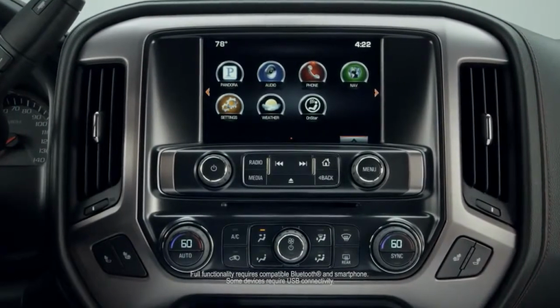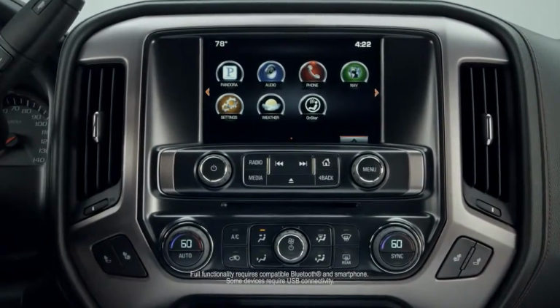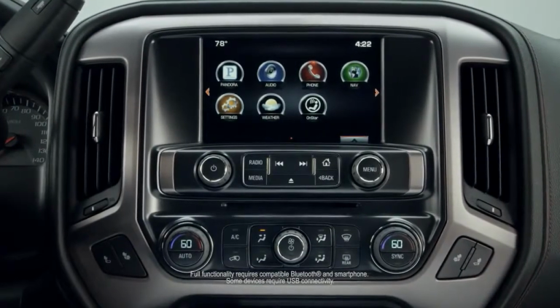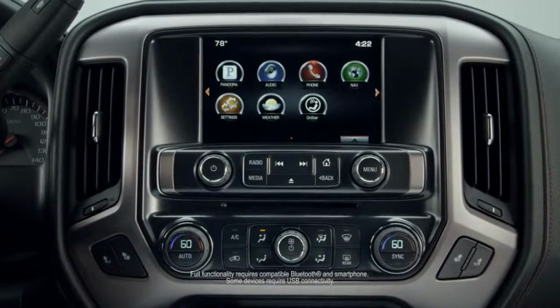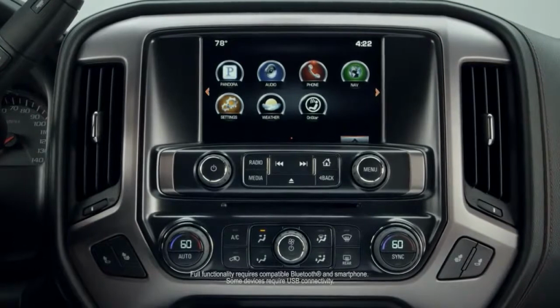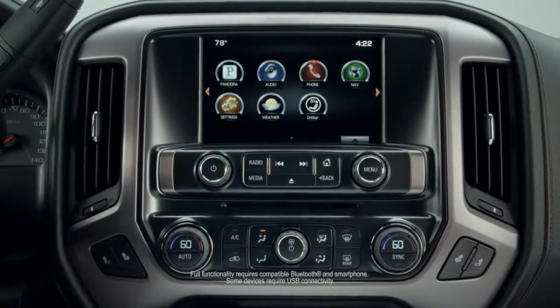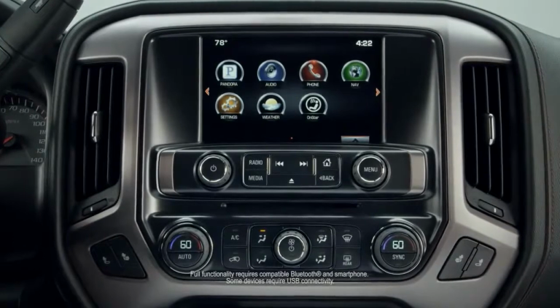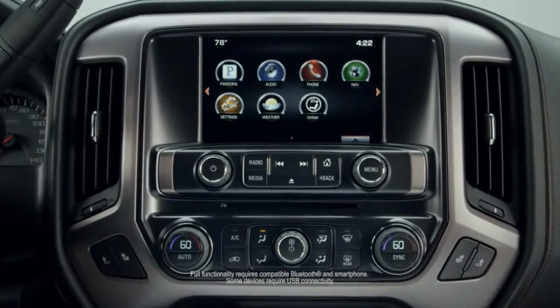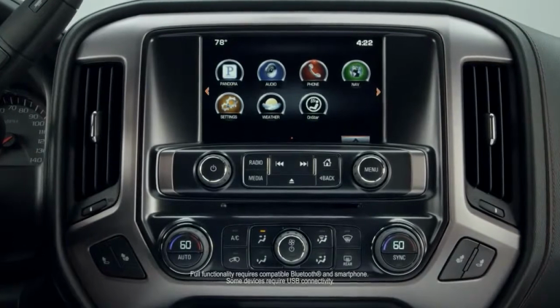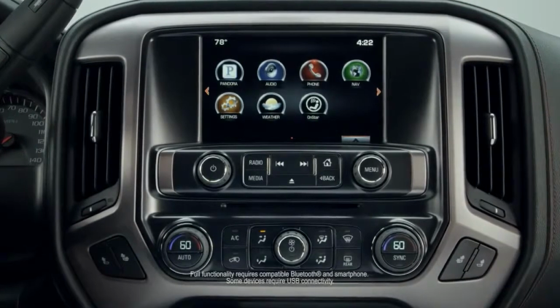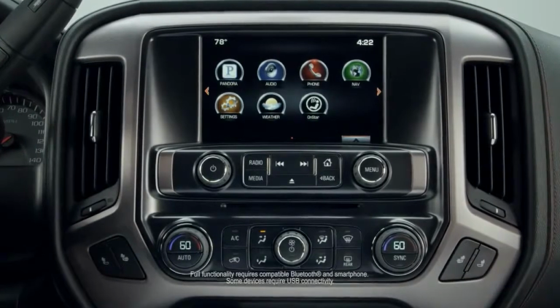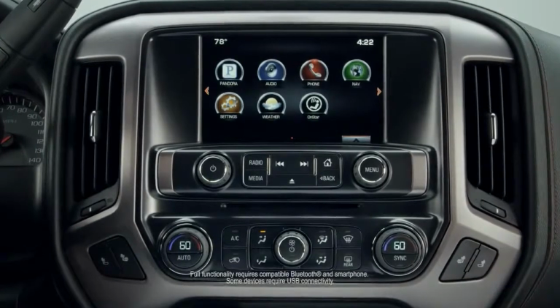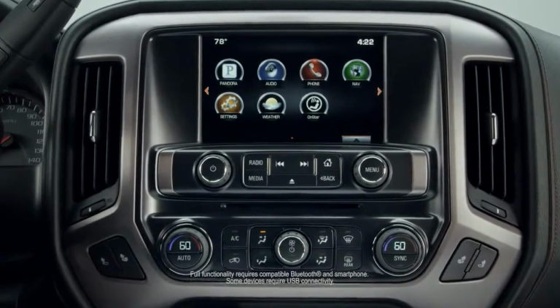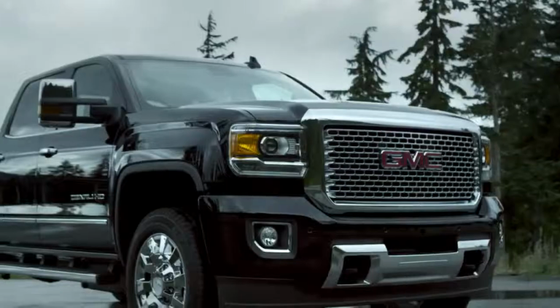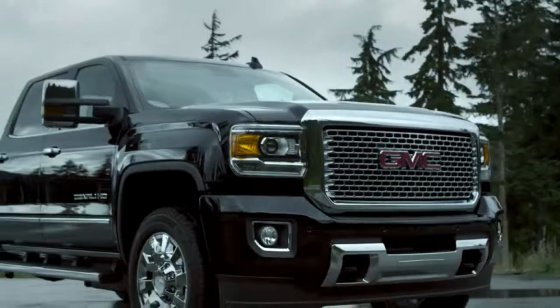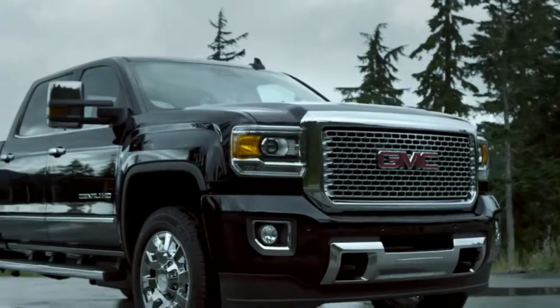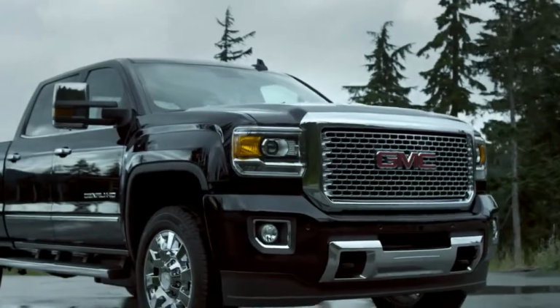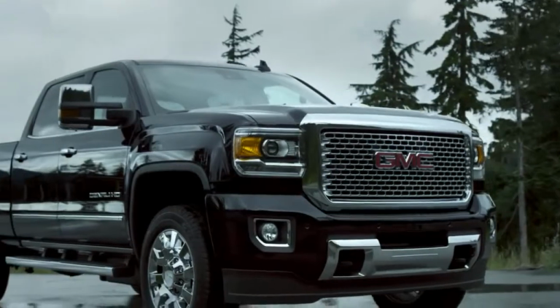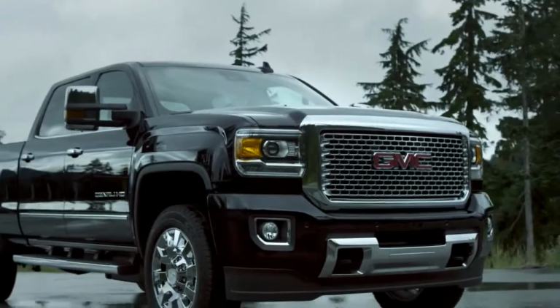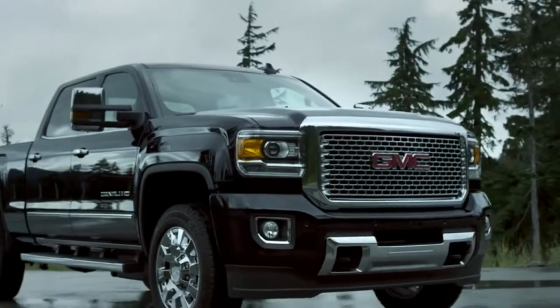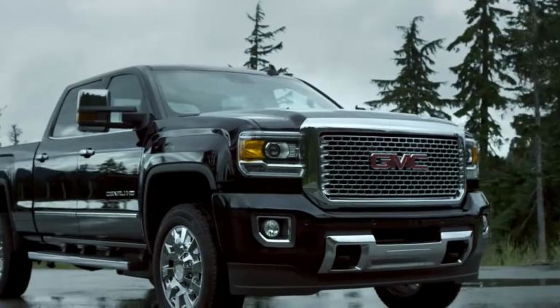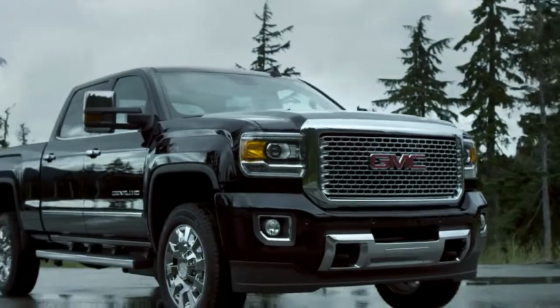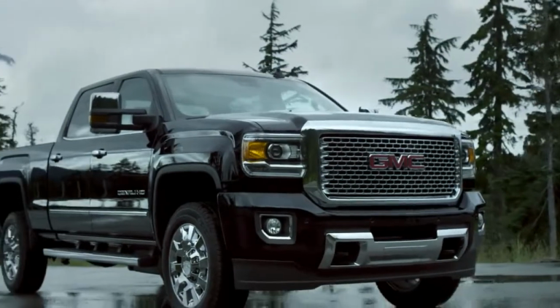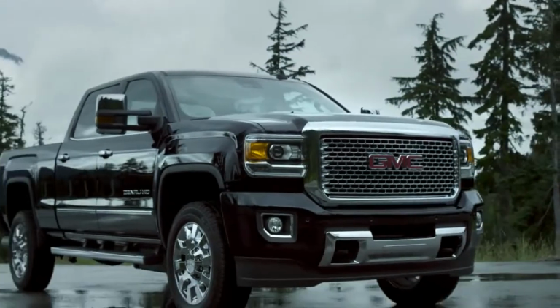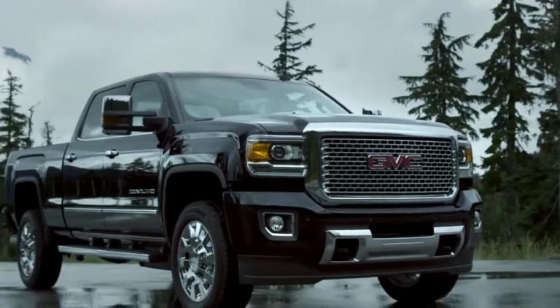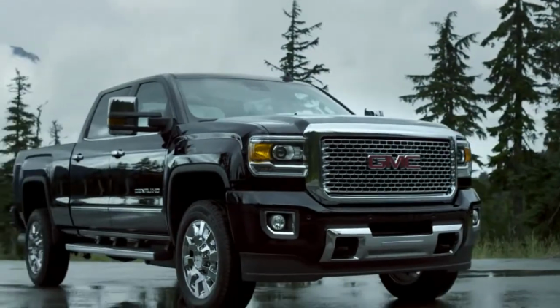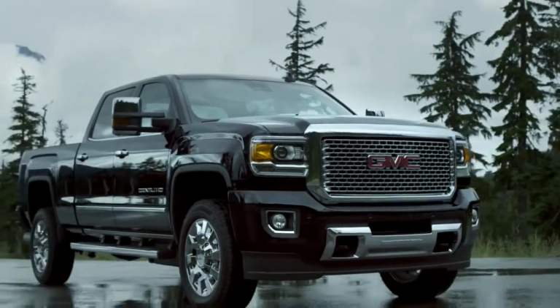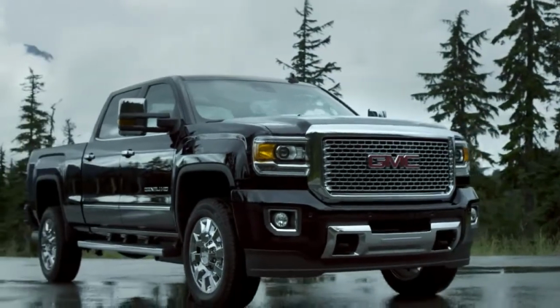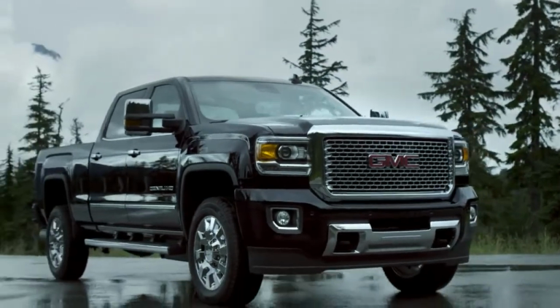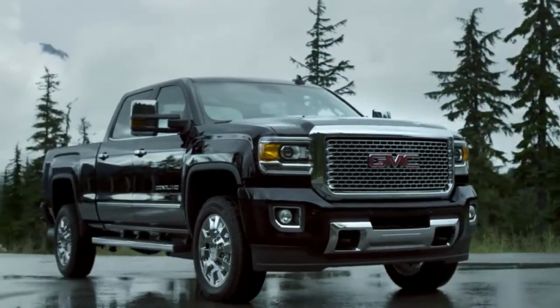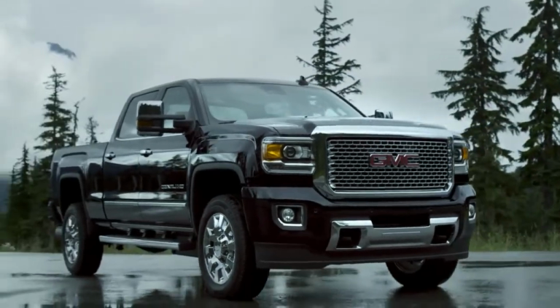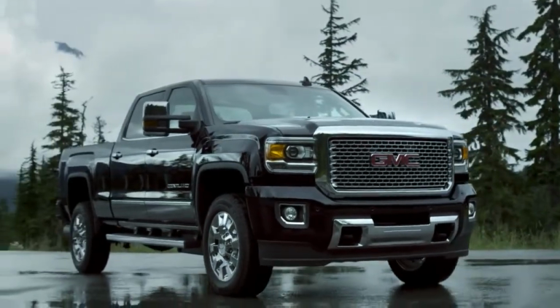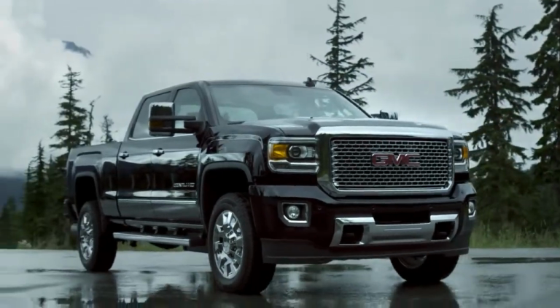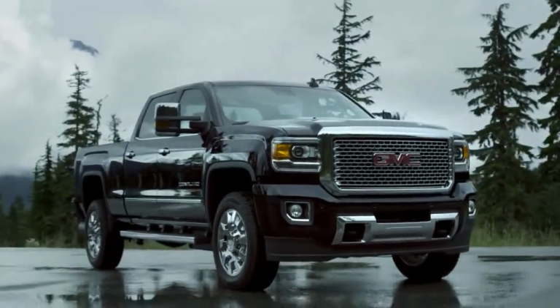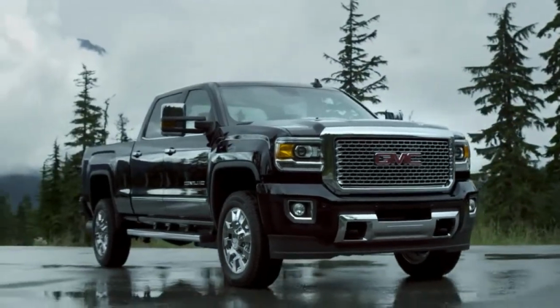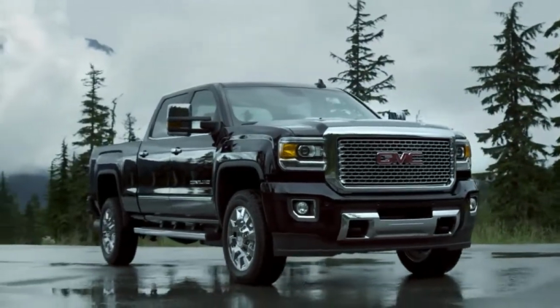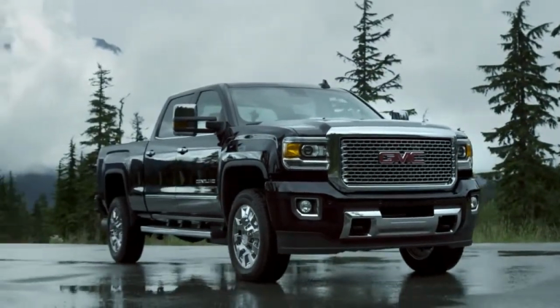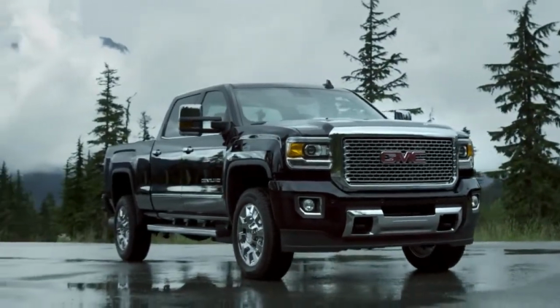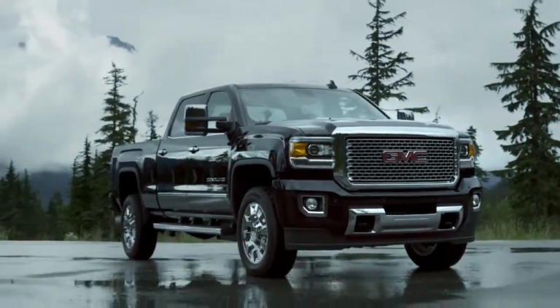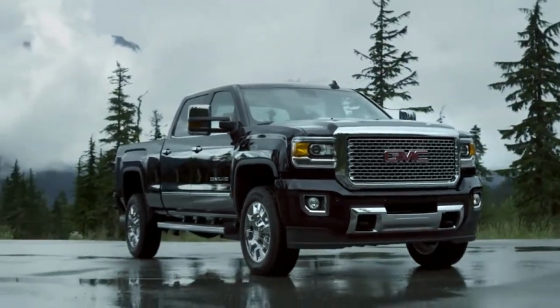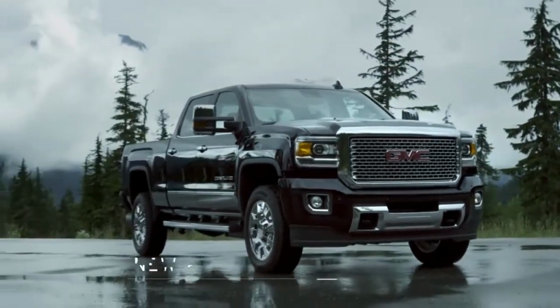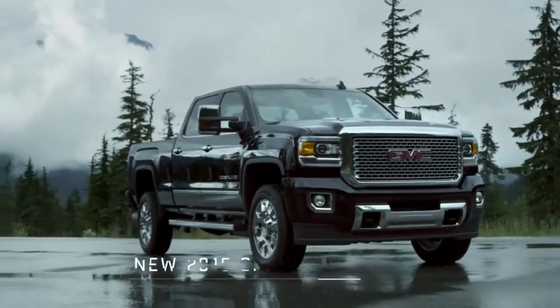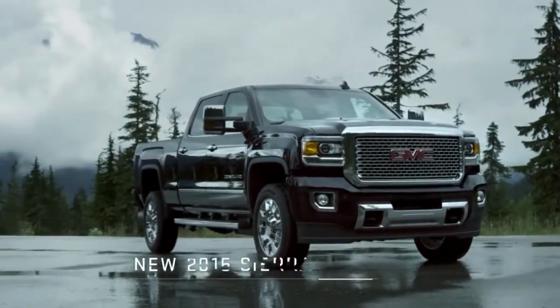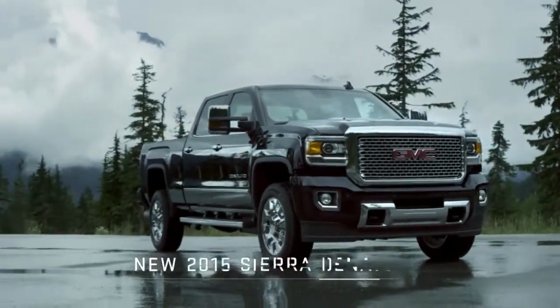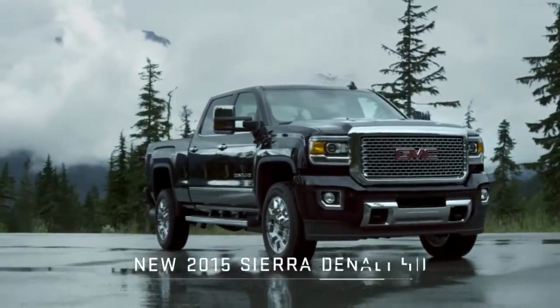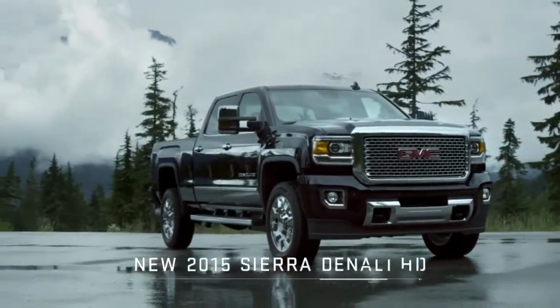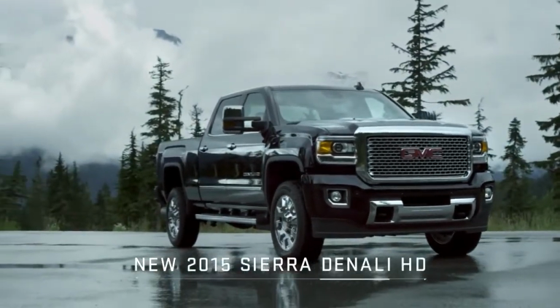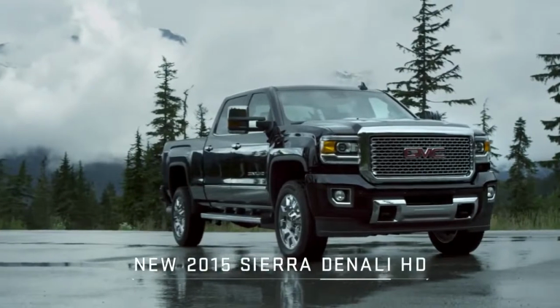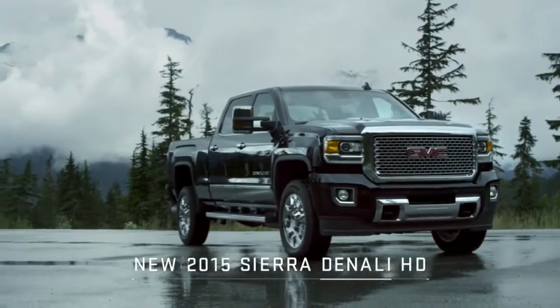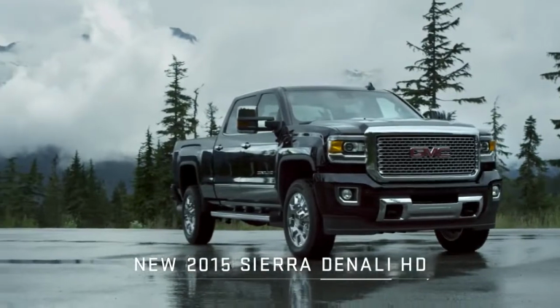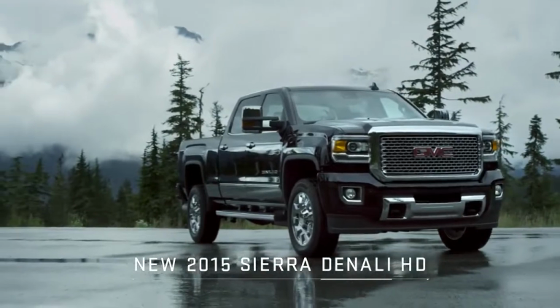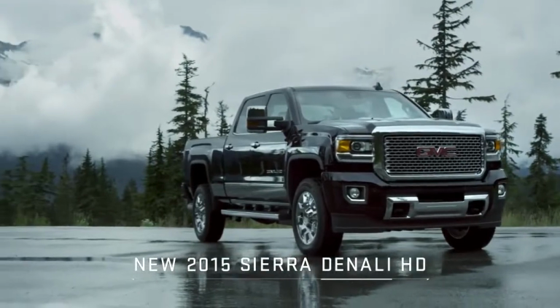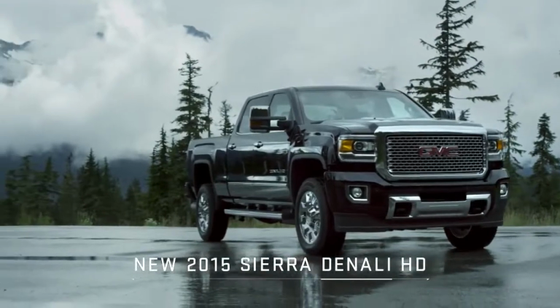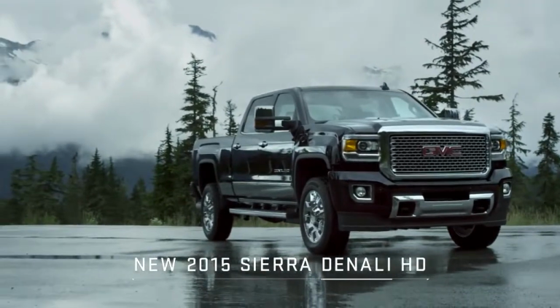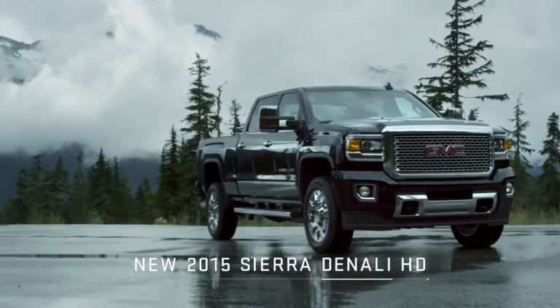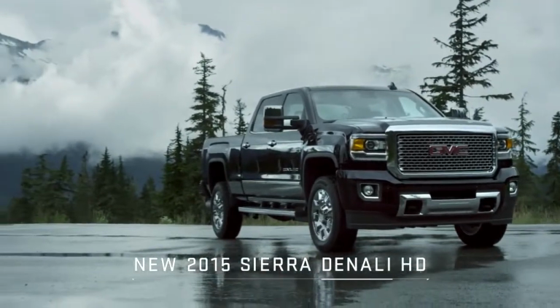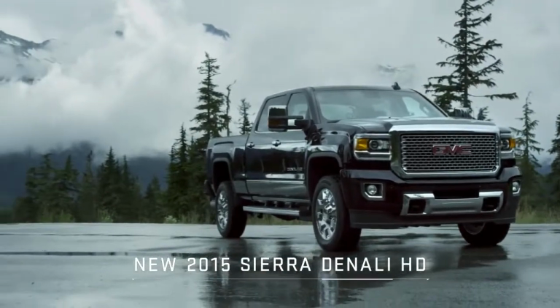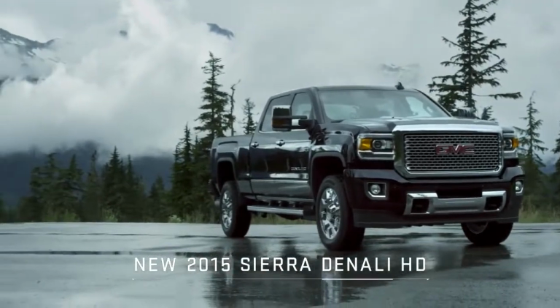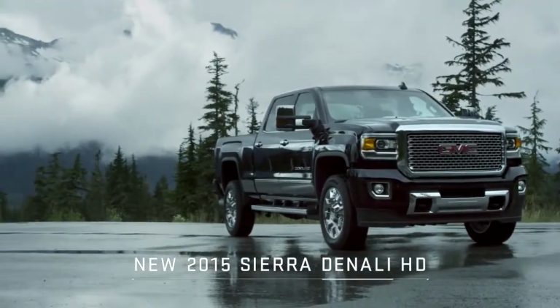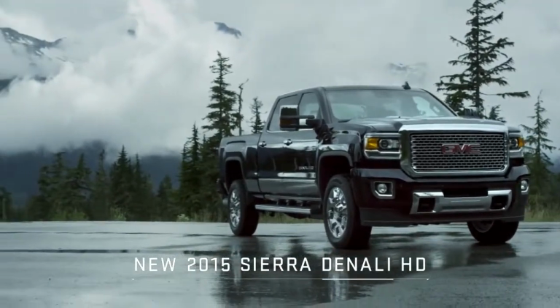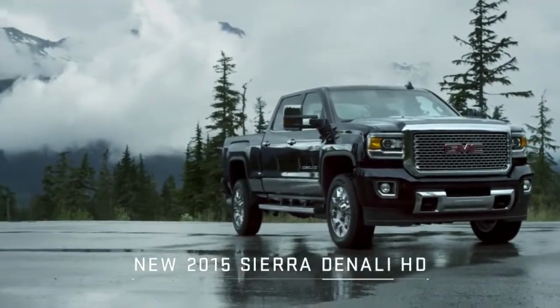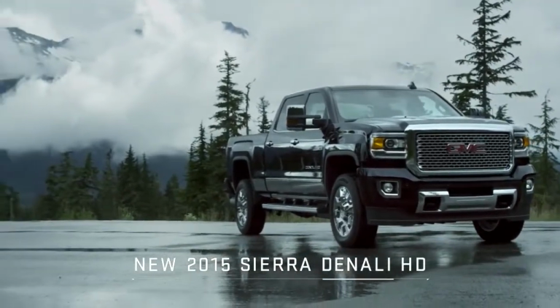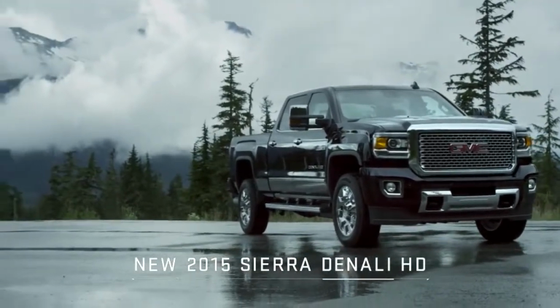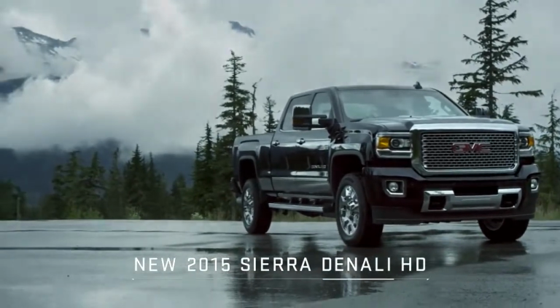It's the new 2015 Sierra Denali HD with style and substance that raises the bar for all heavy-duty trucks.